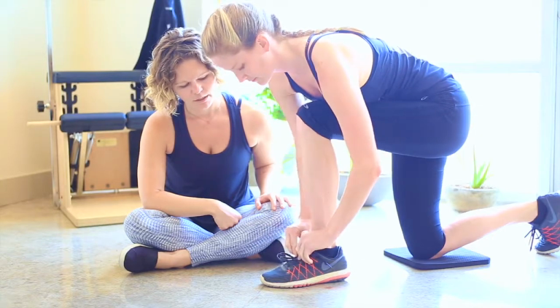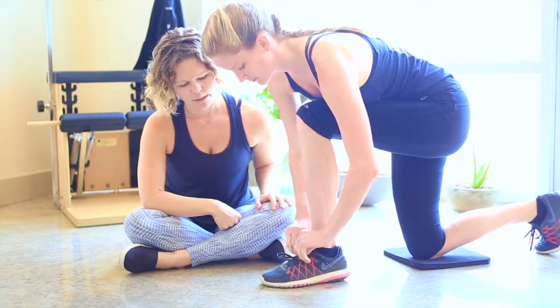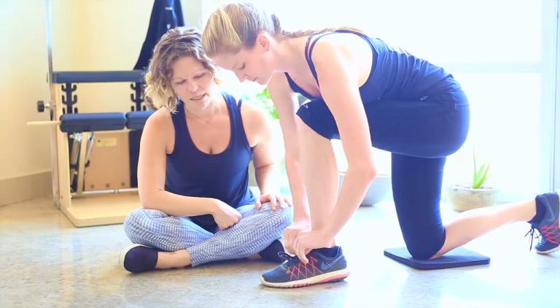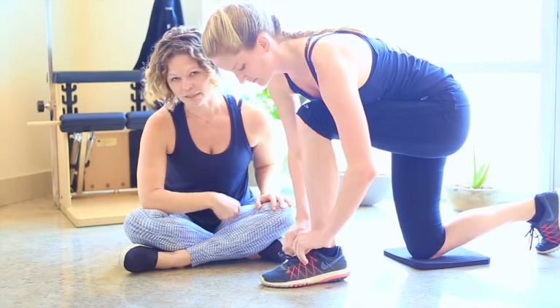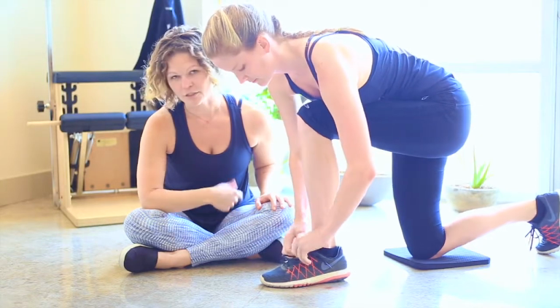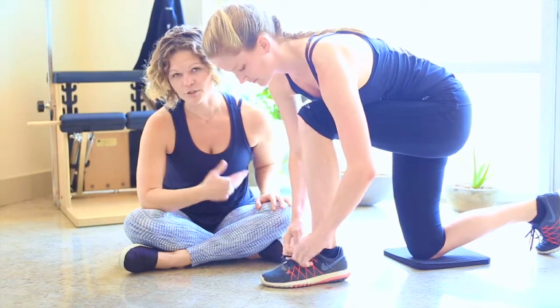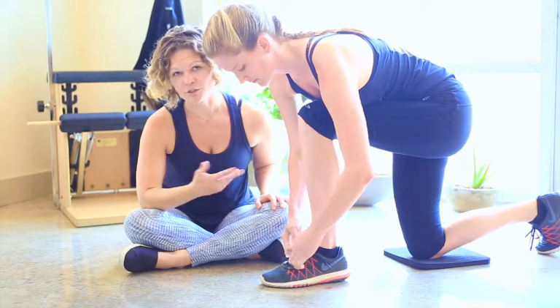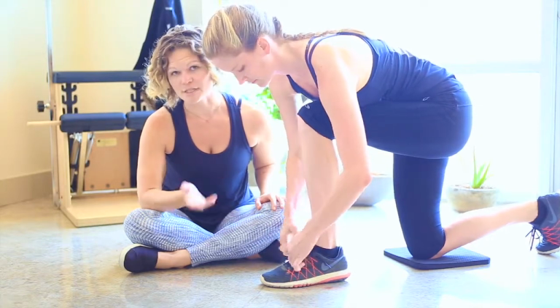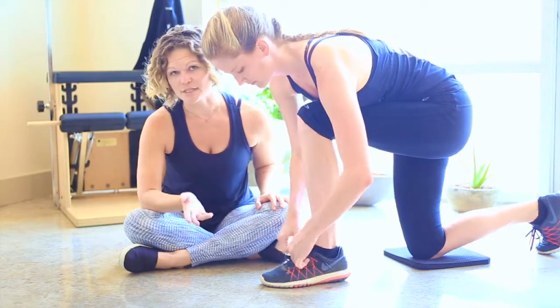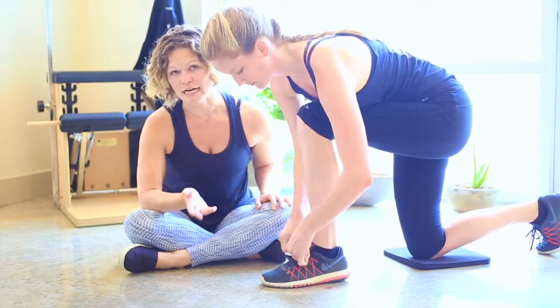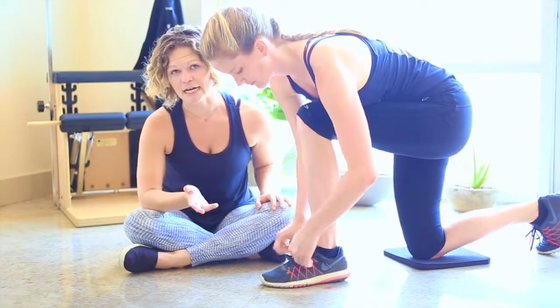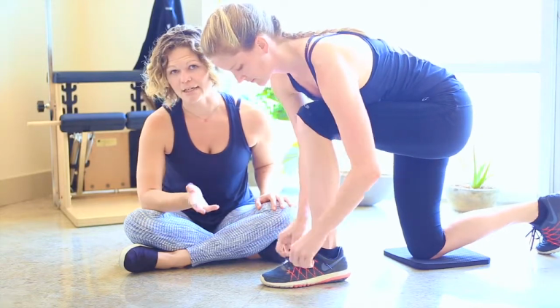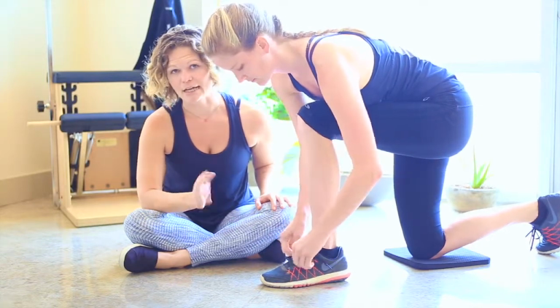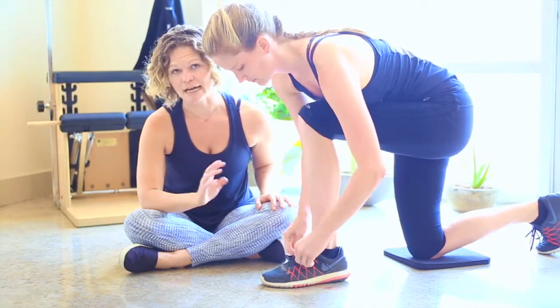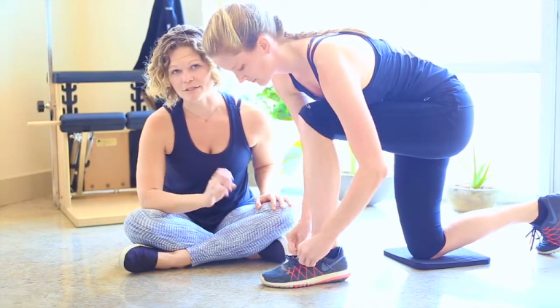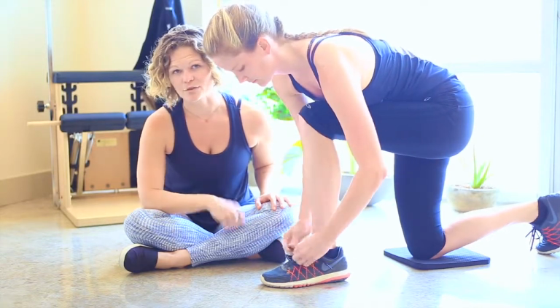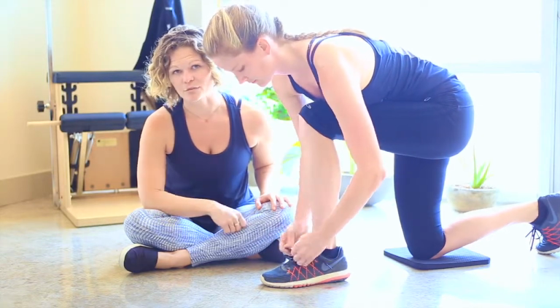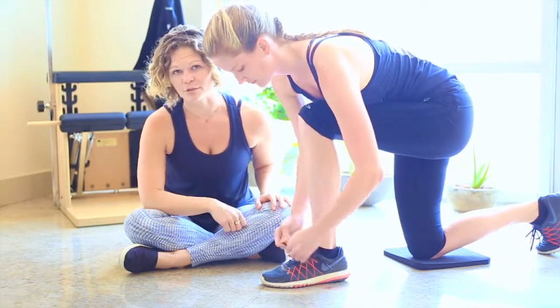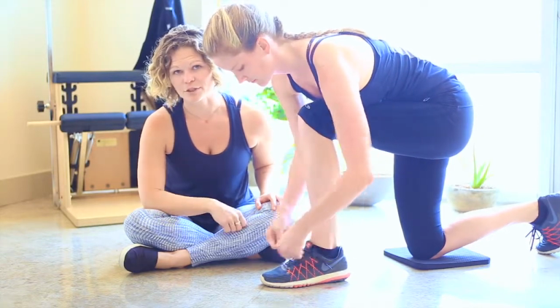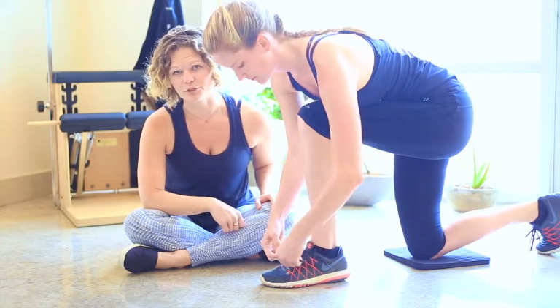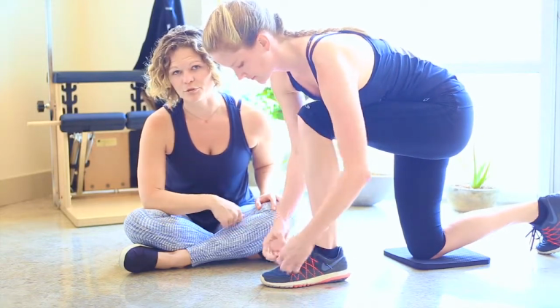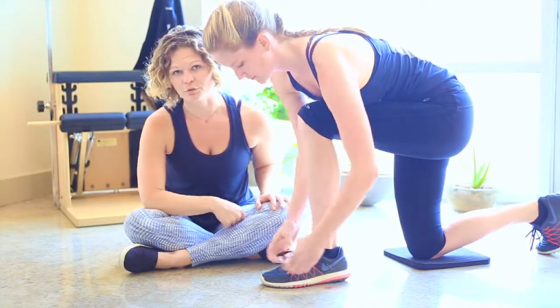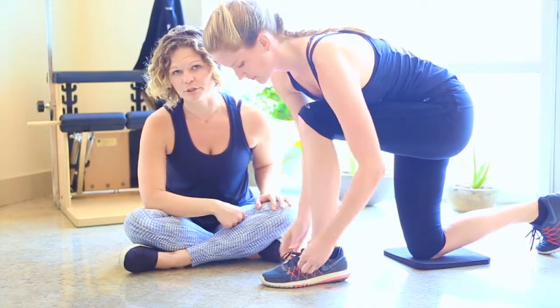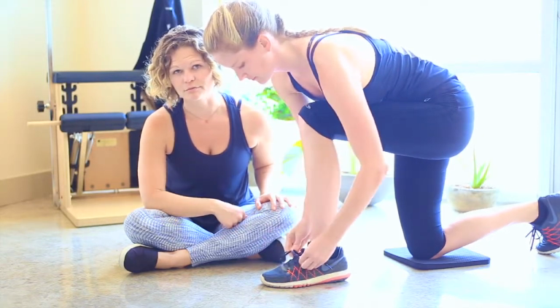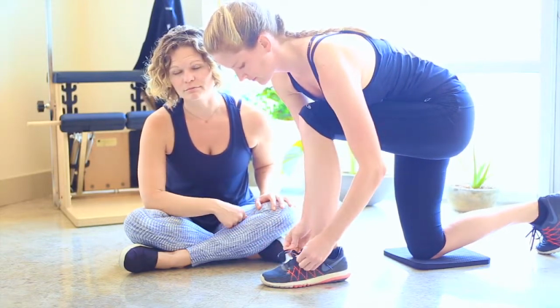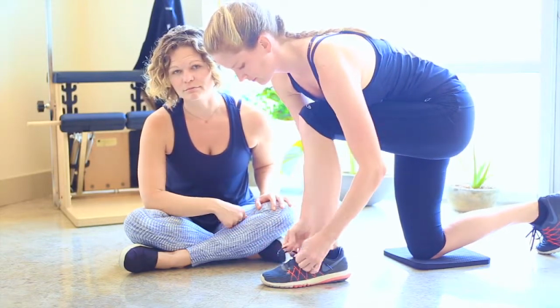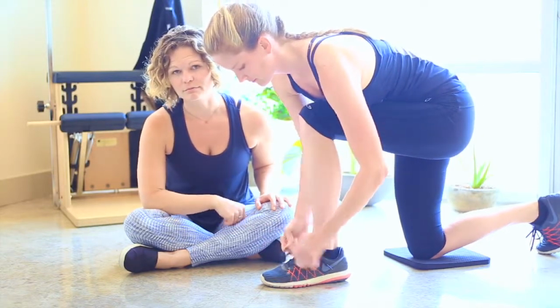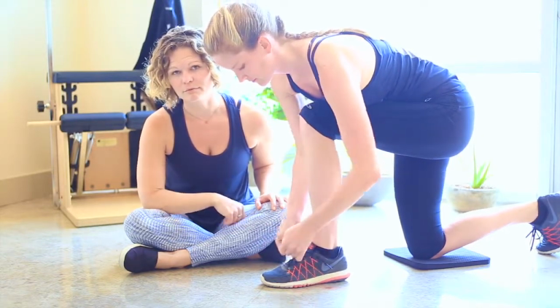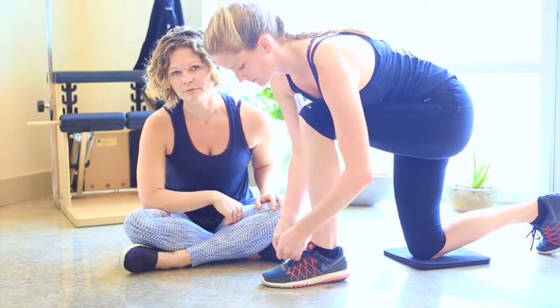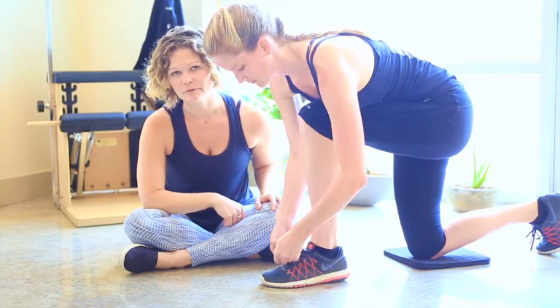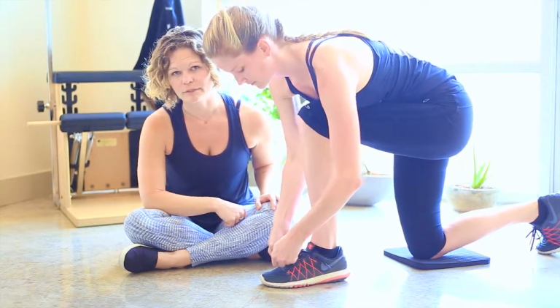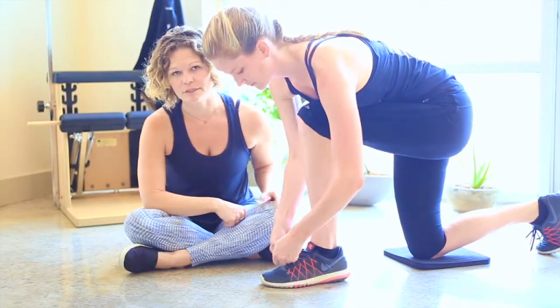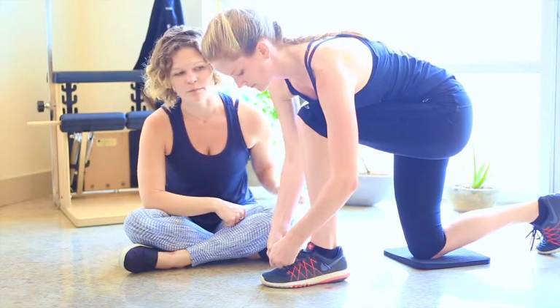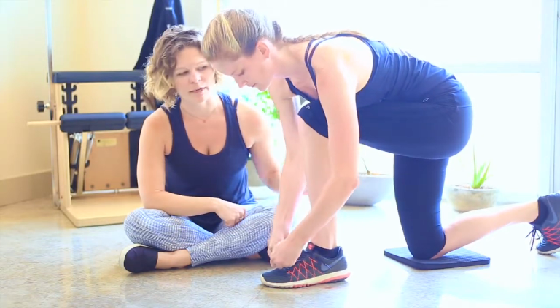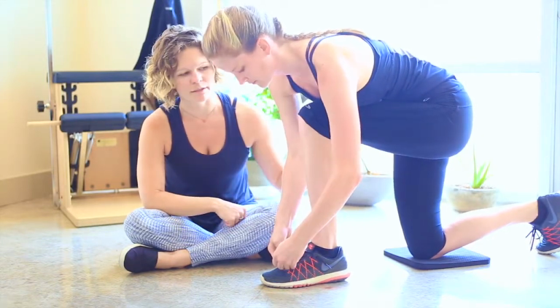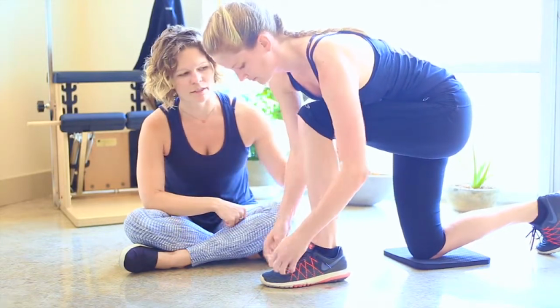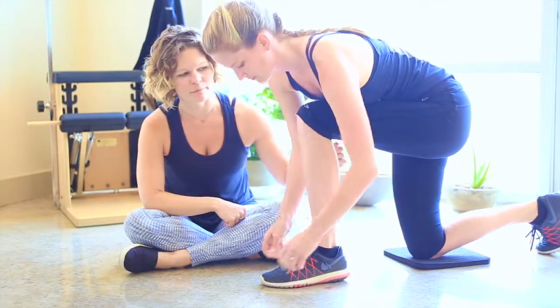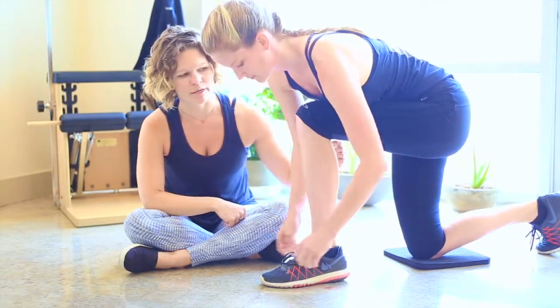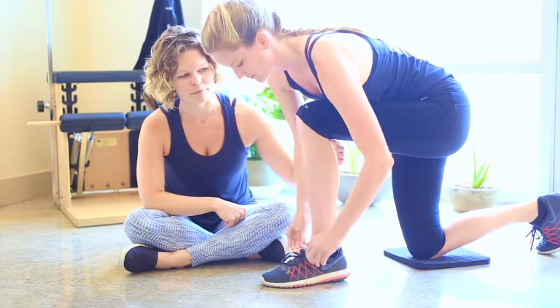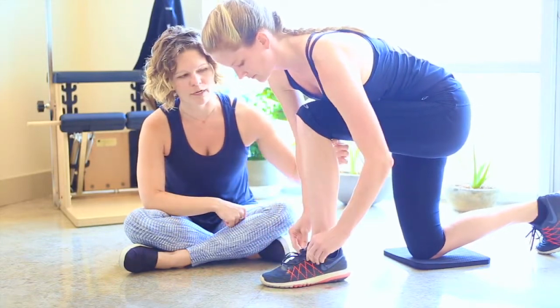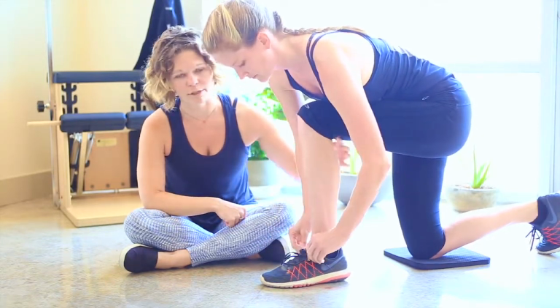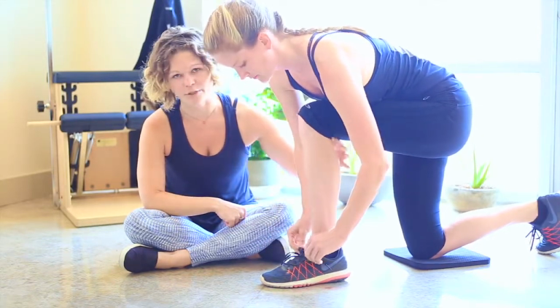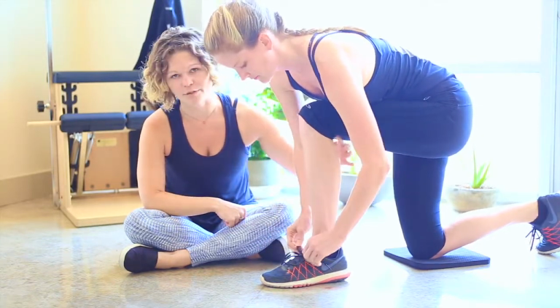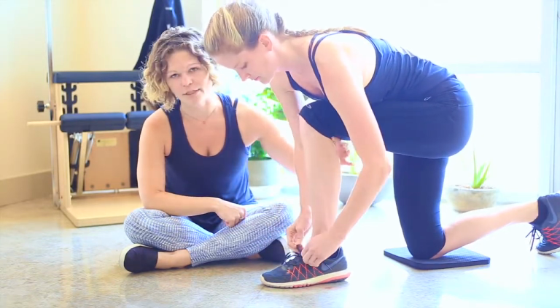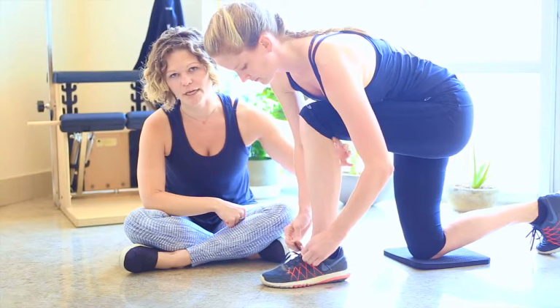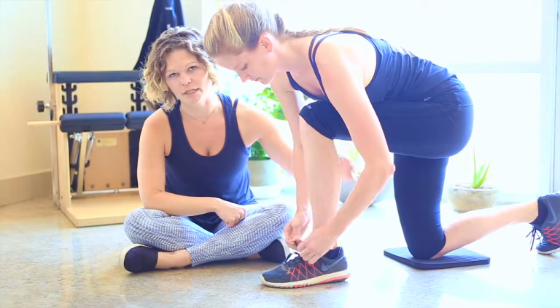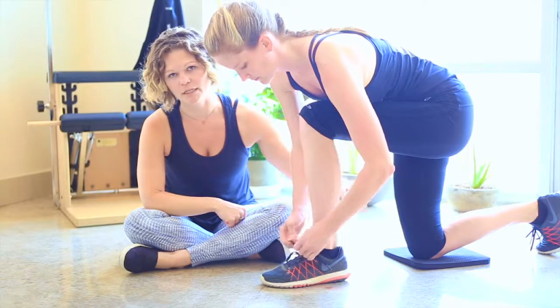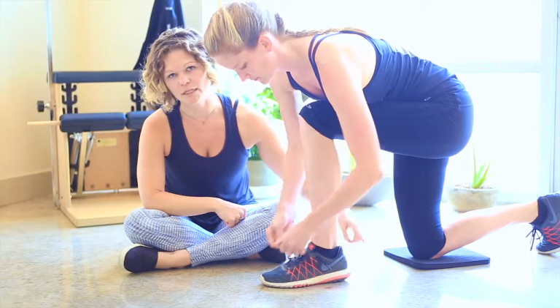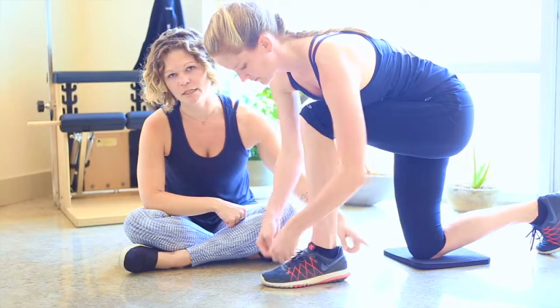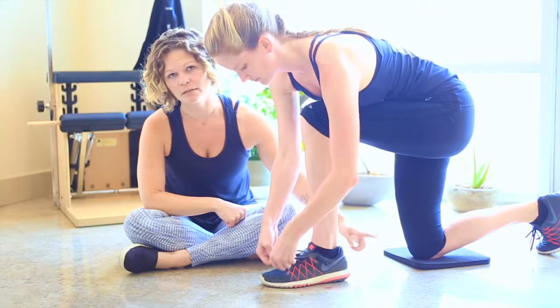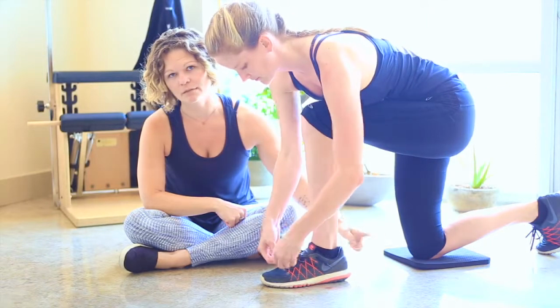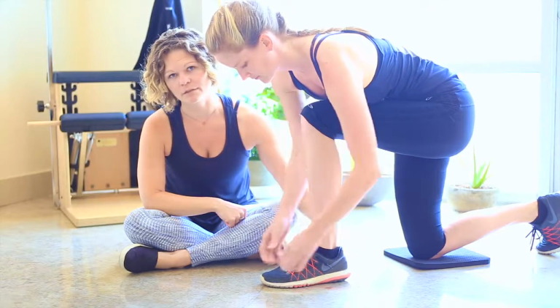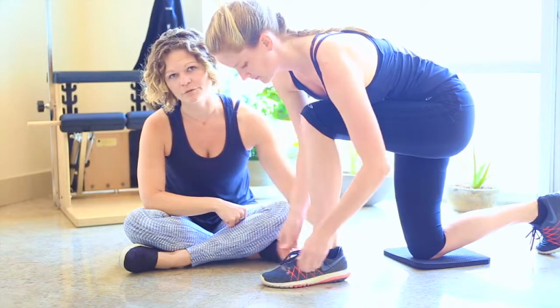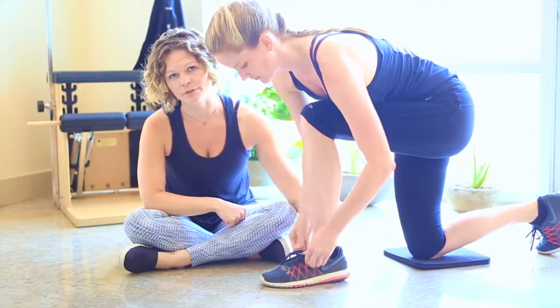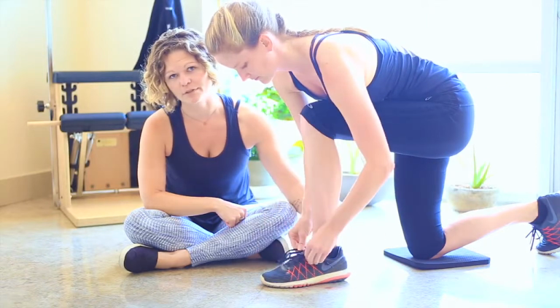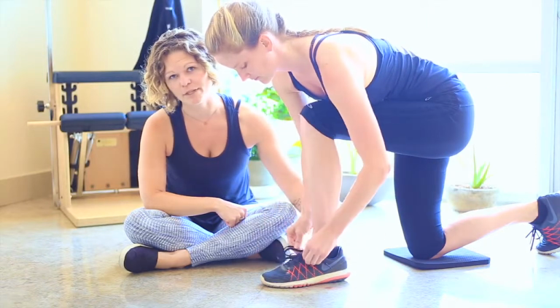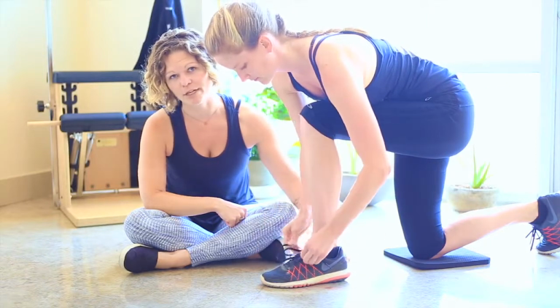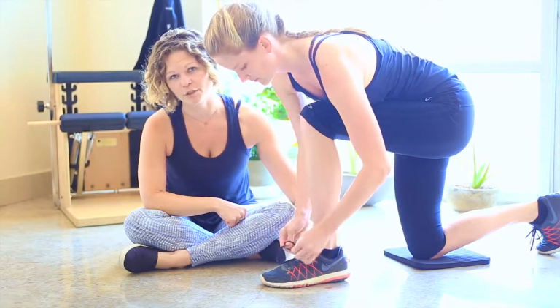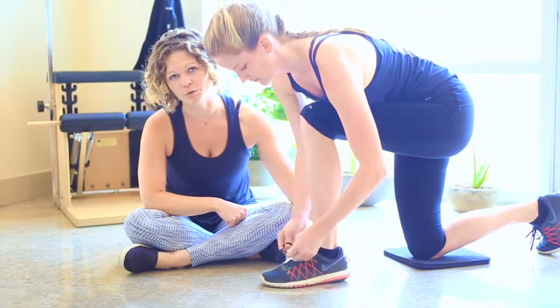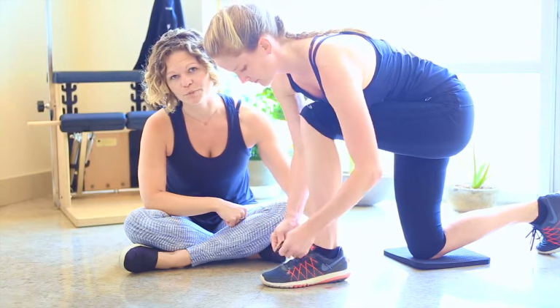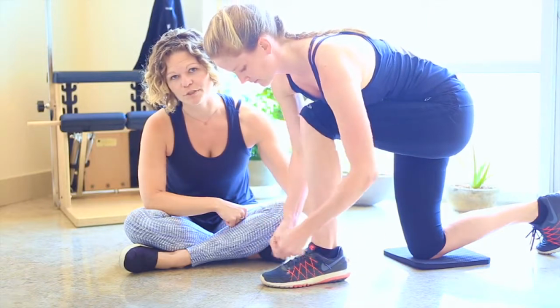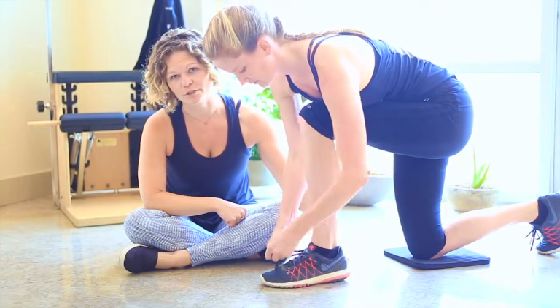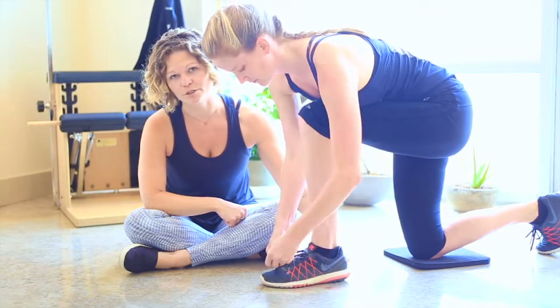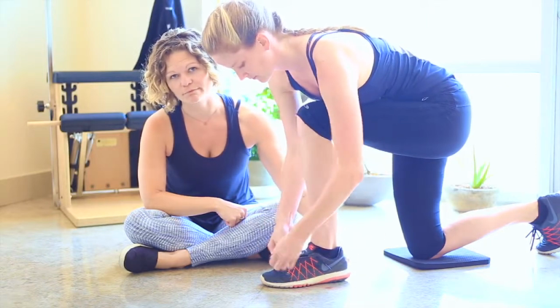Then you'll just tie as you normally would. It's mainly about monitoring that knee-in-front-of-the-ankle position.